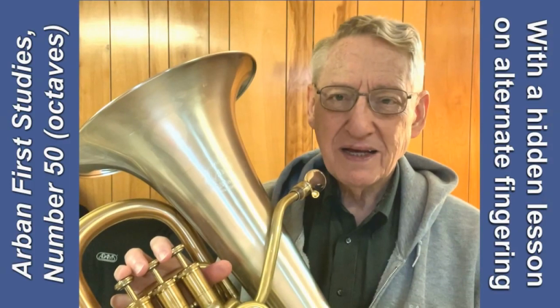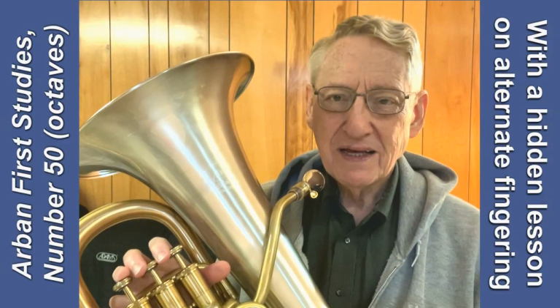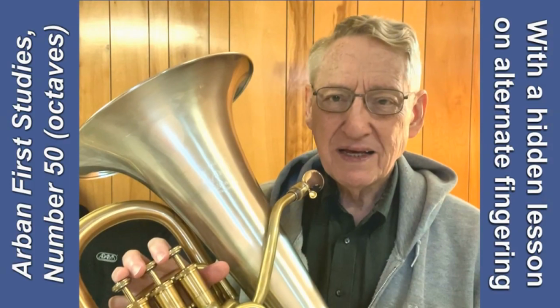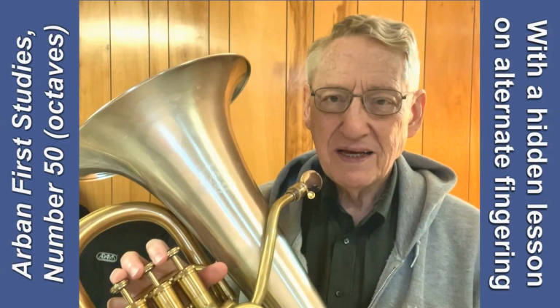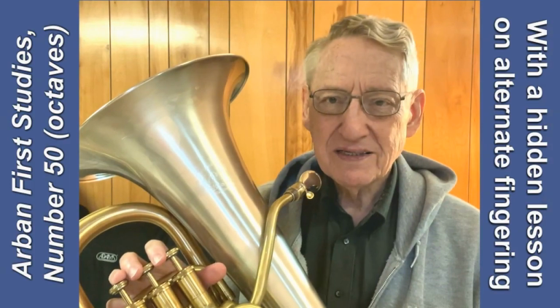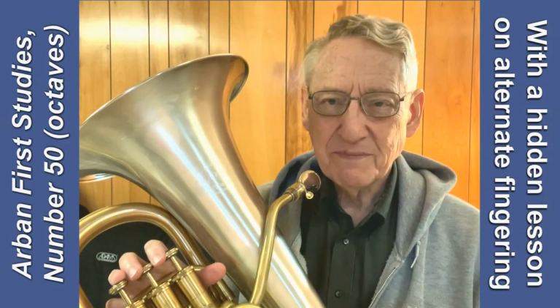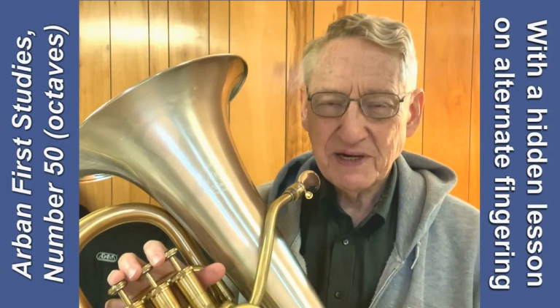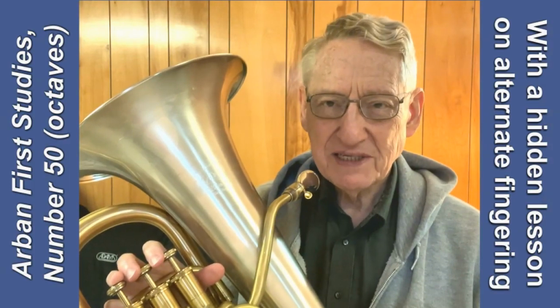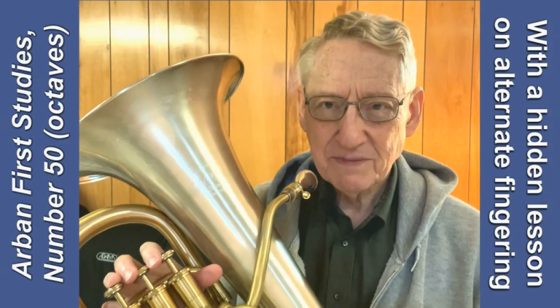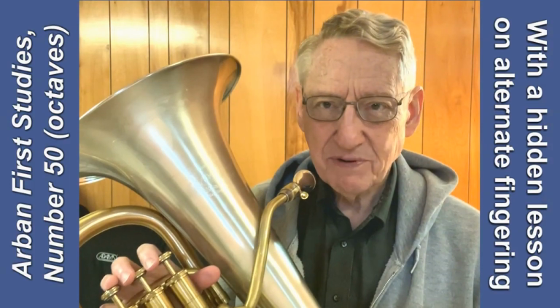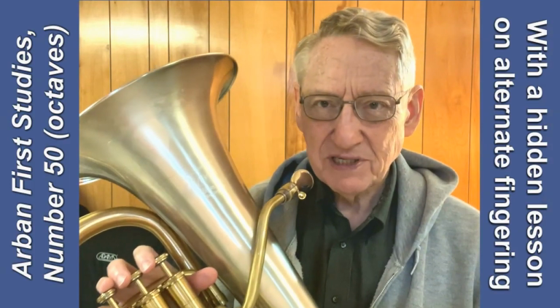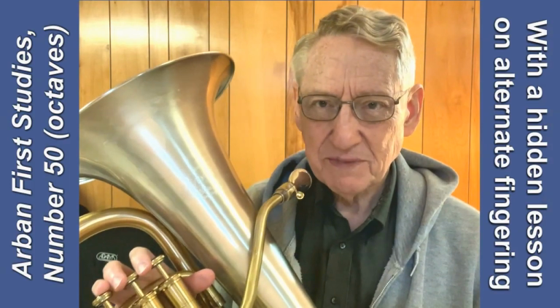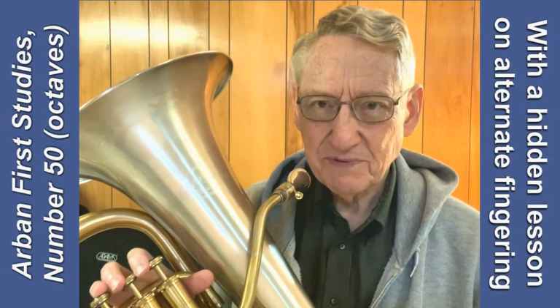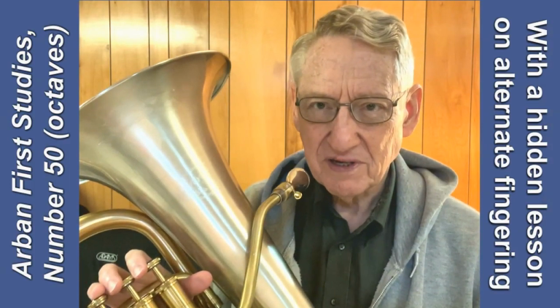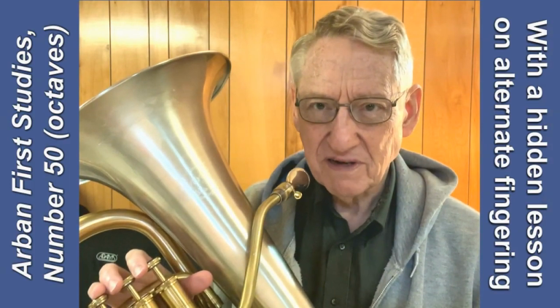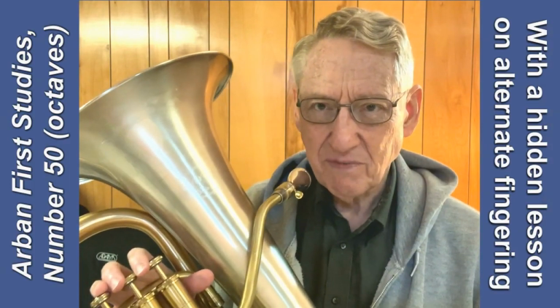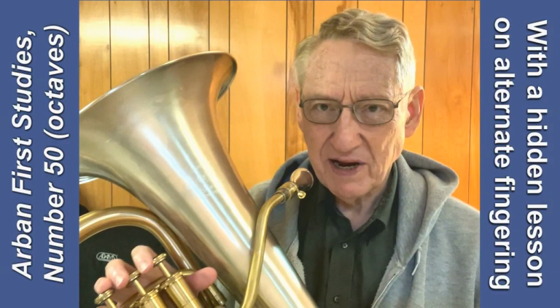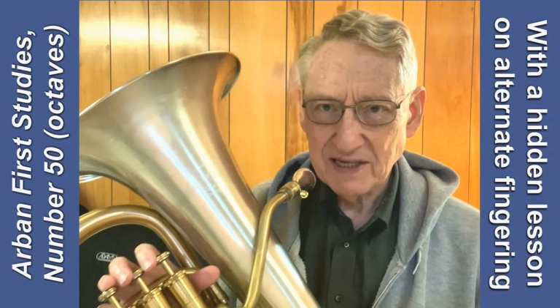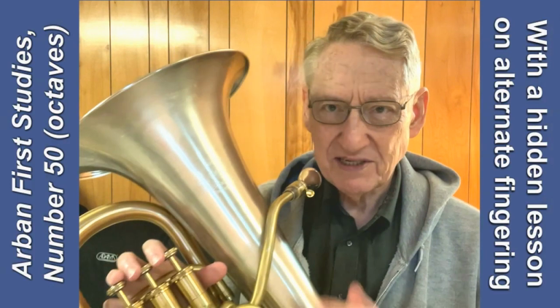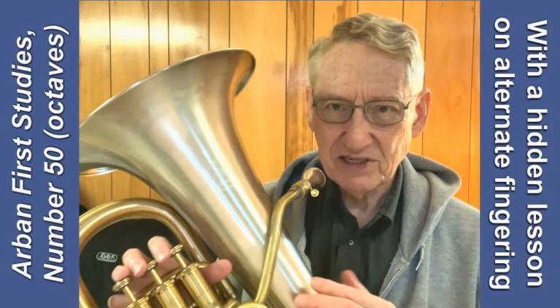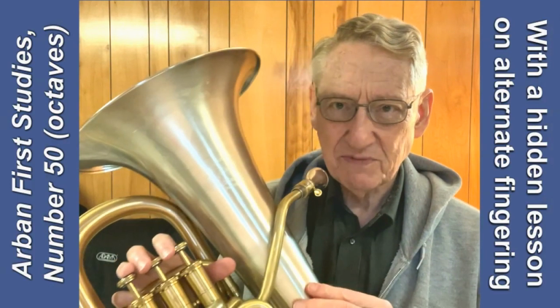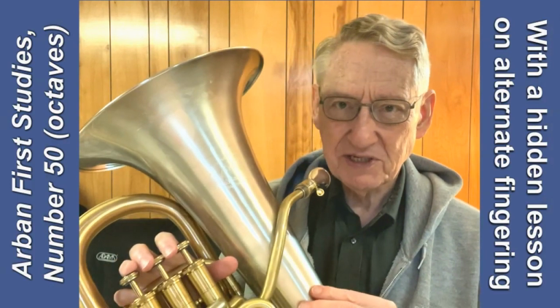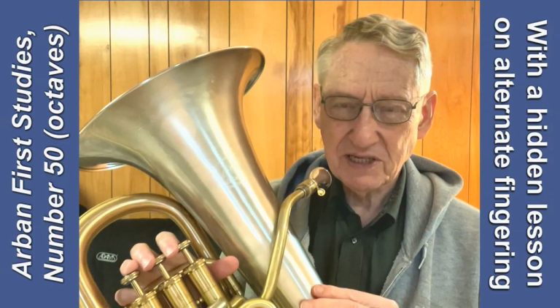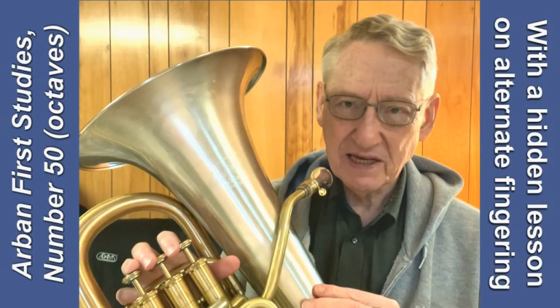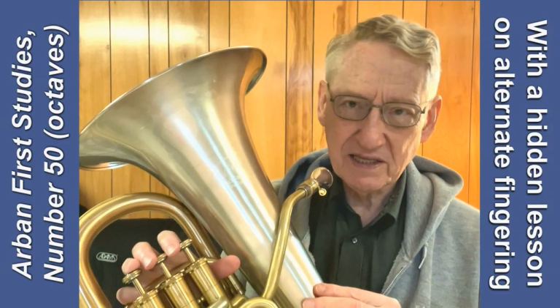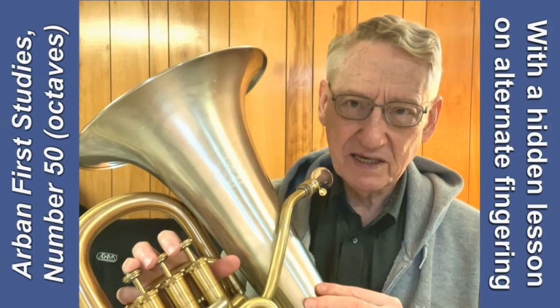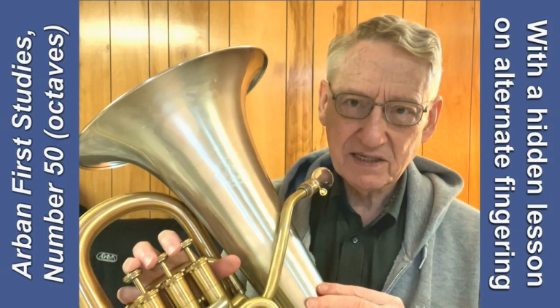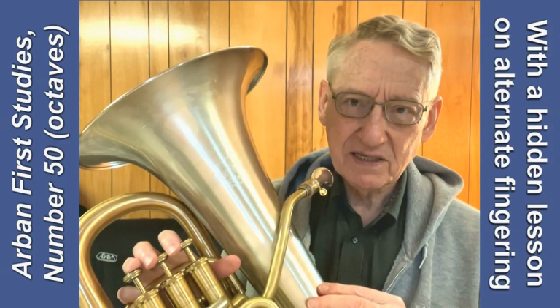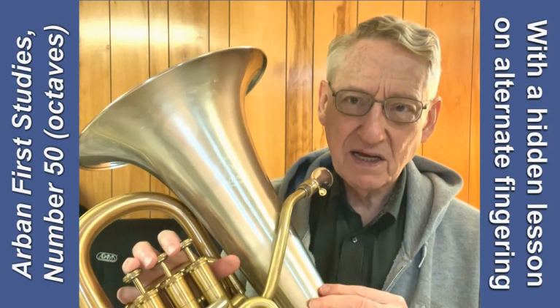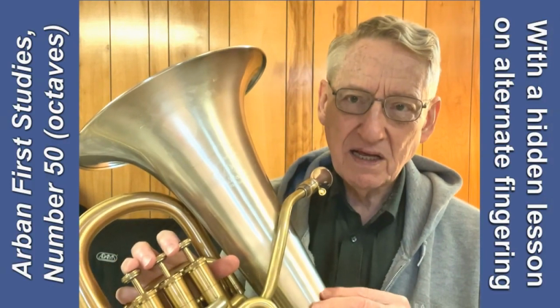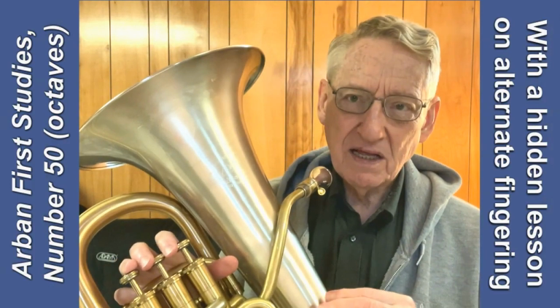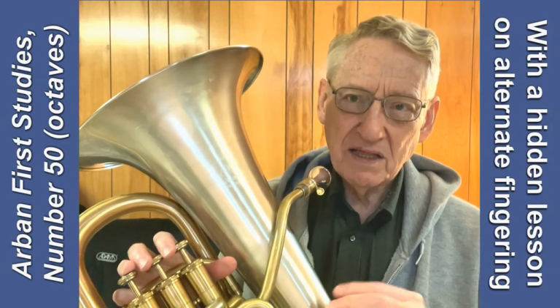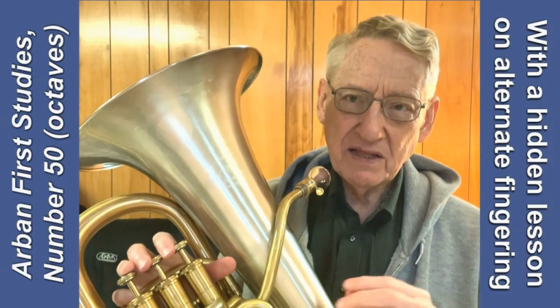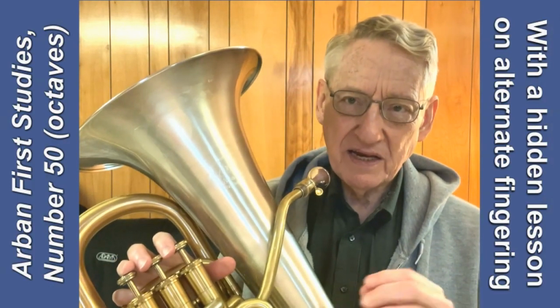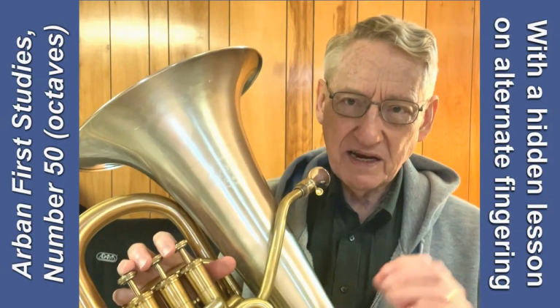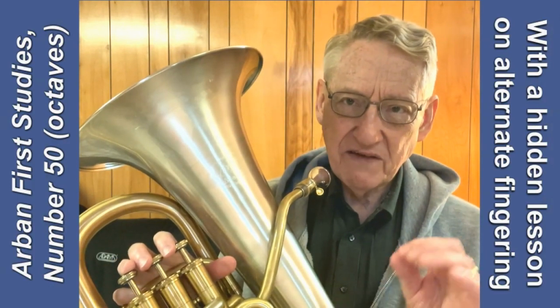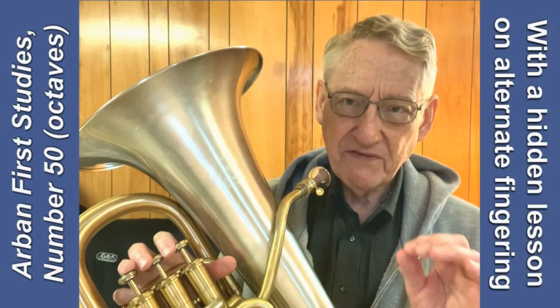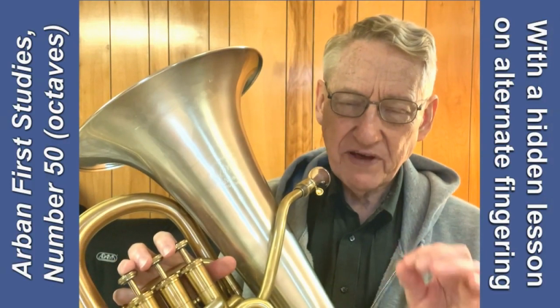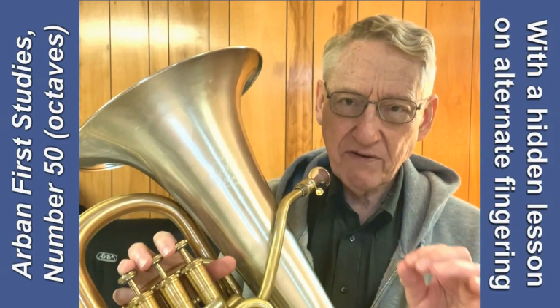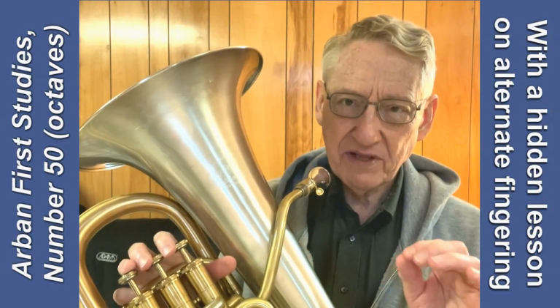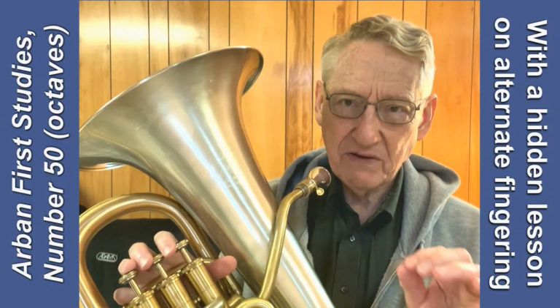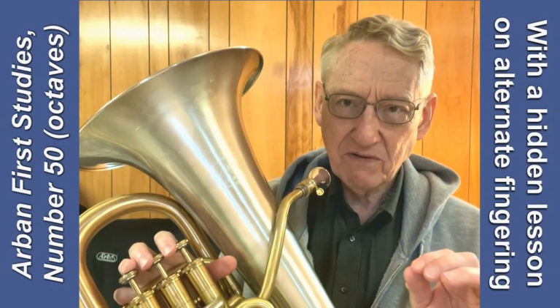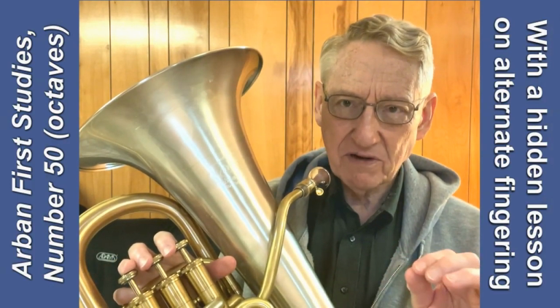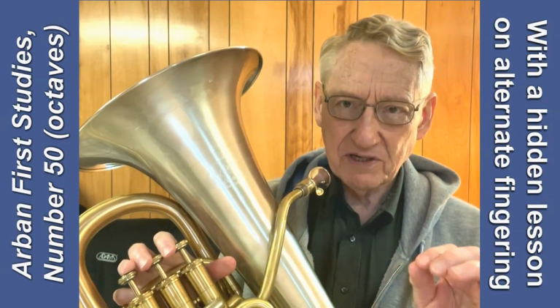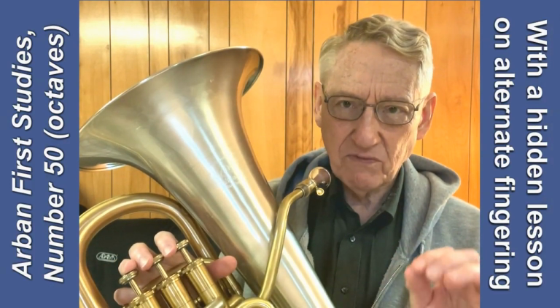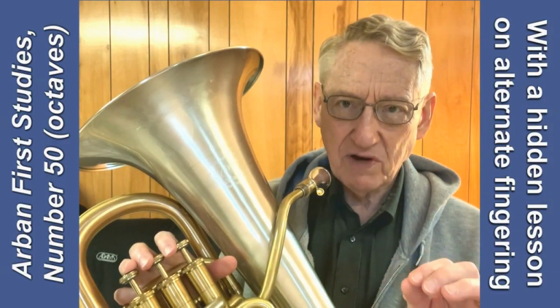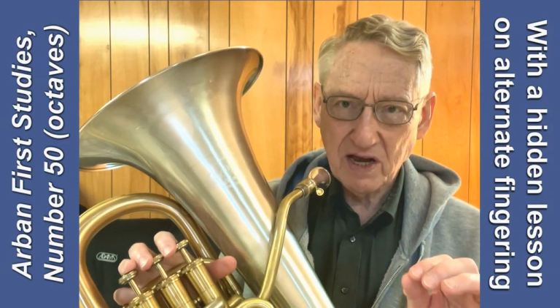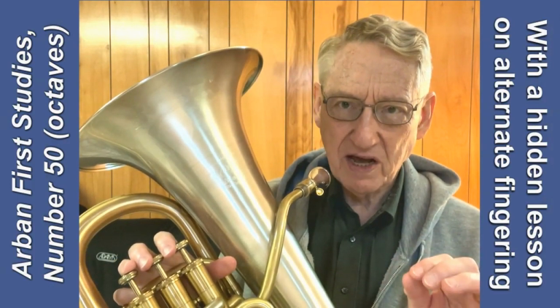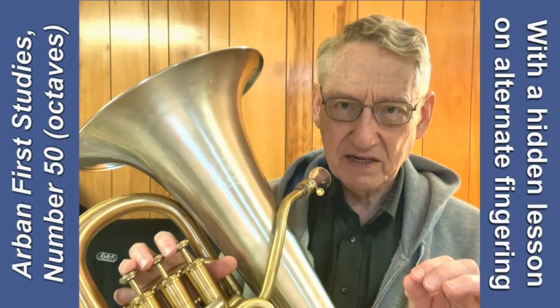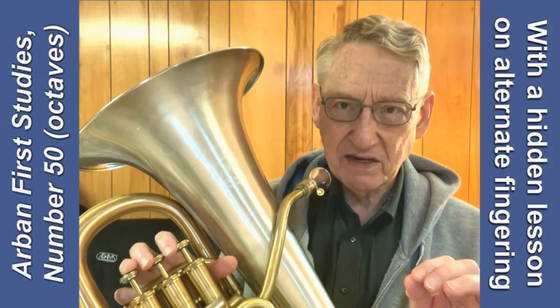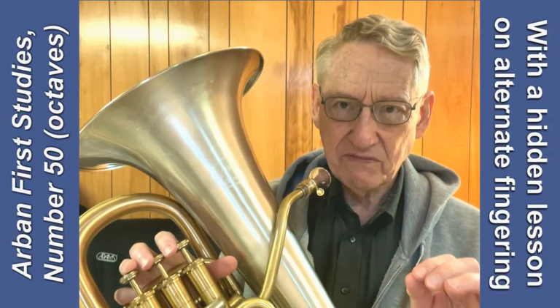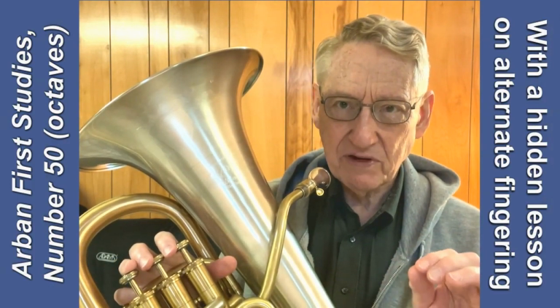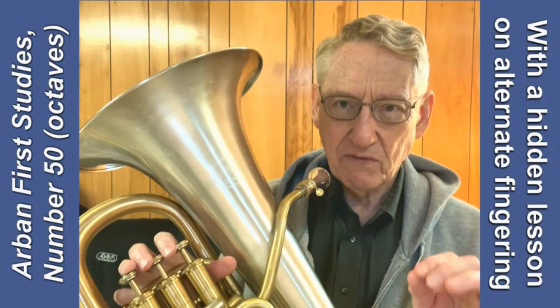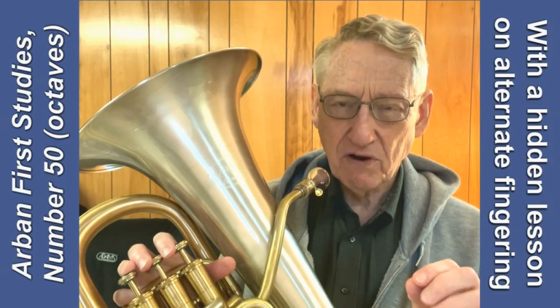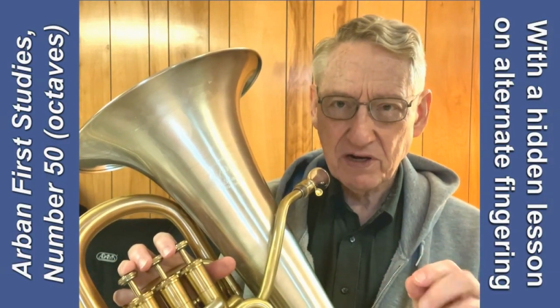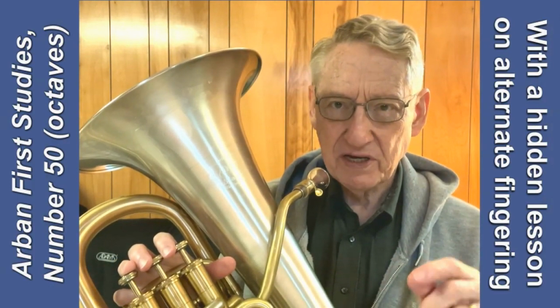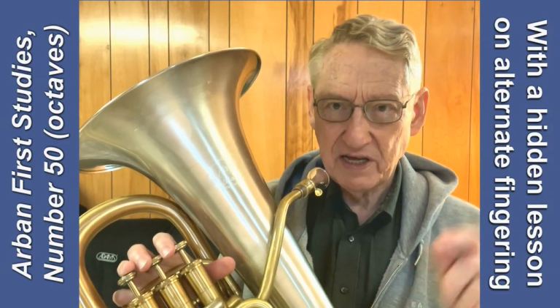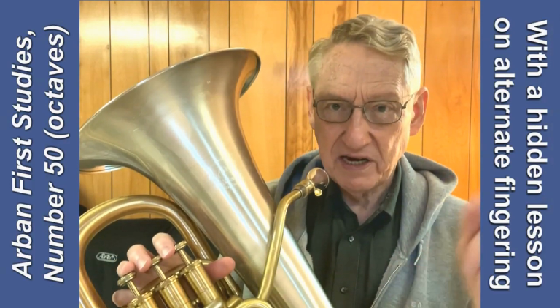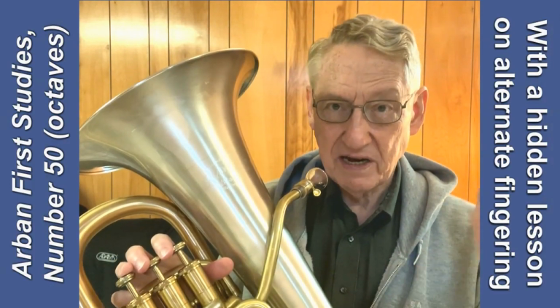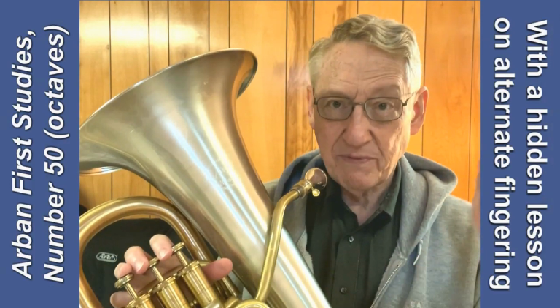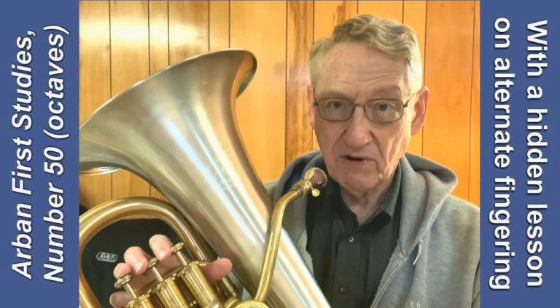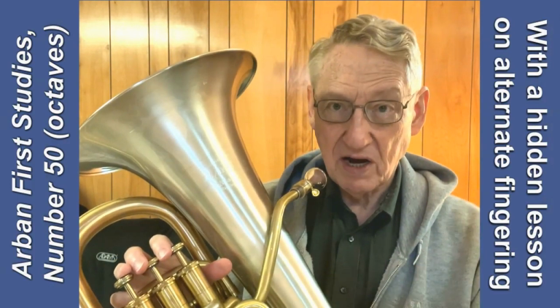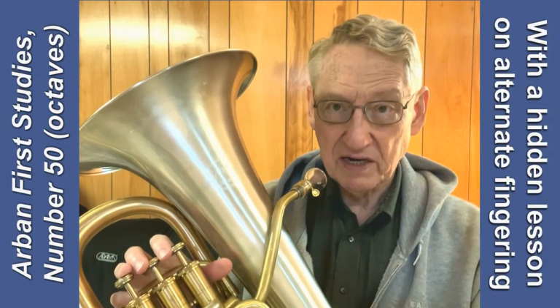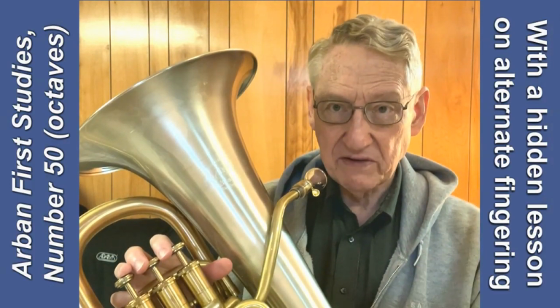It's a basic principle of brass instruments like this that any fingering that works in one octave will work in an upper octave.